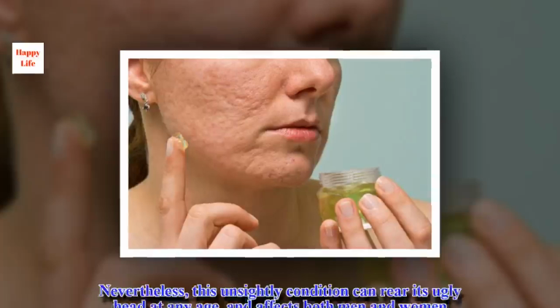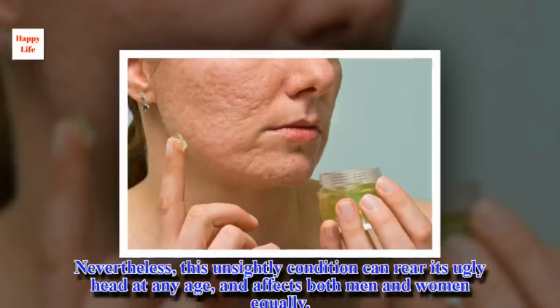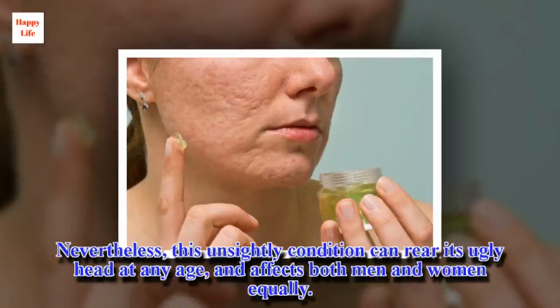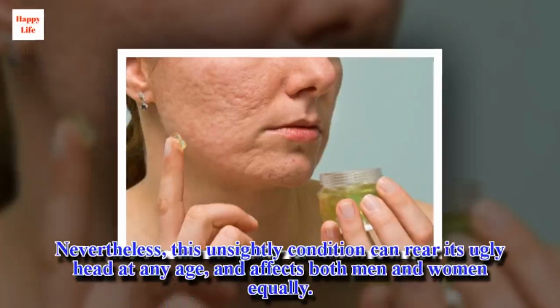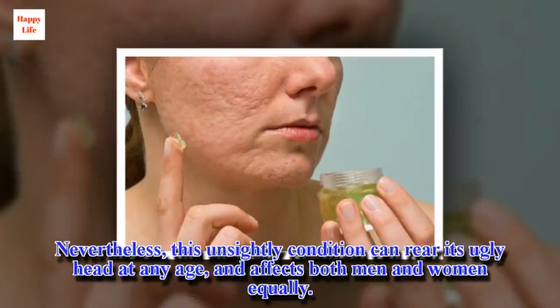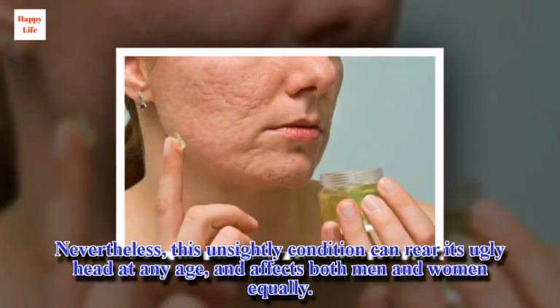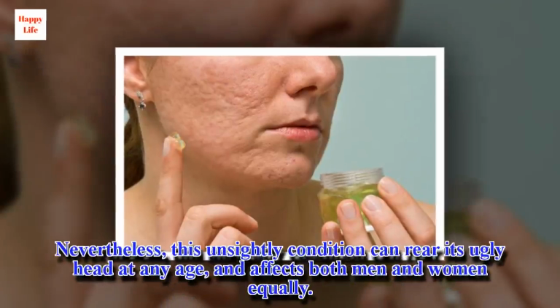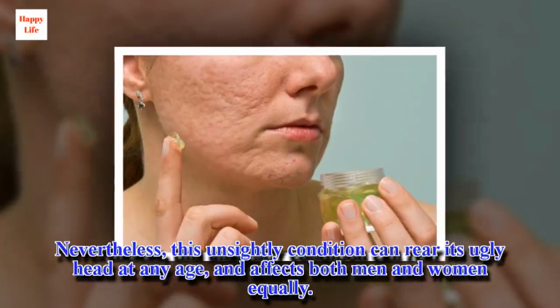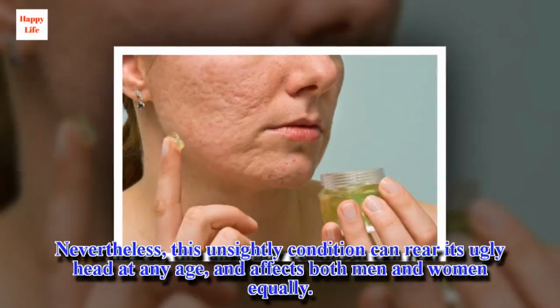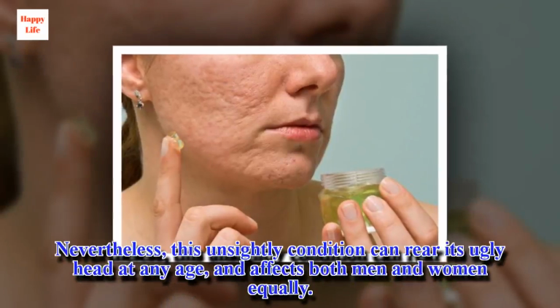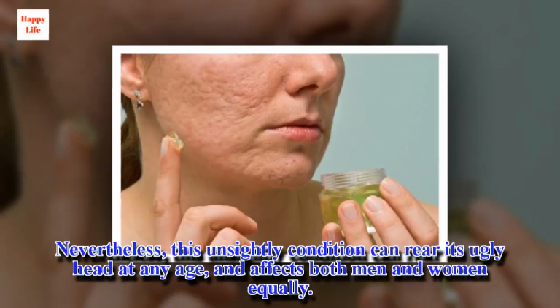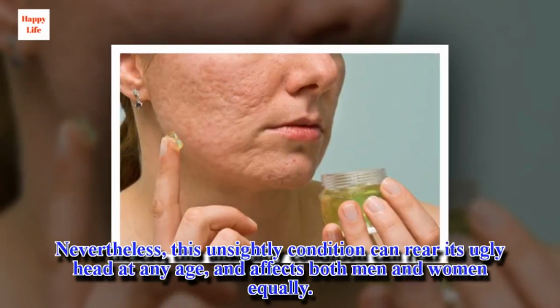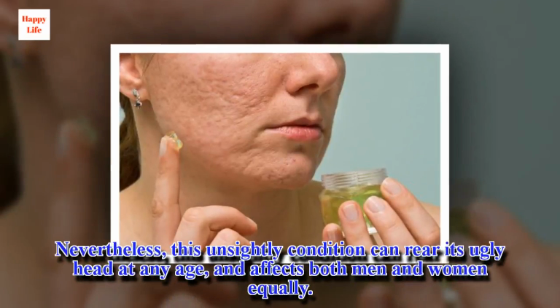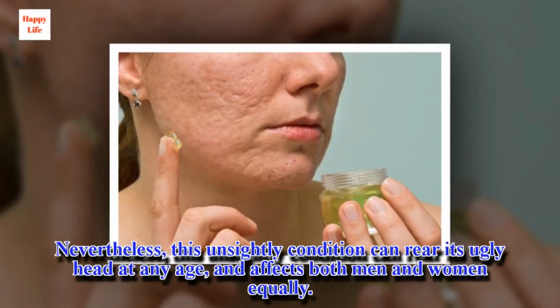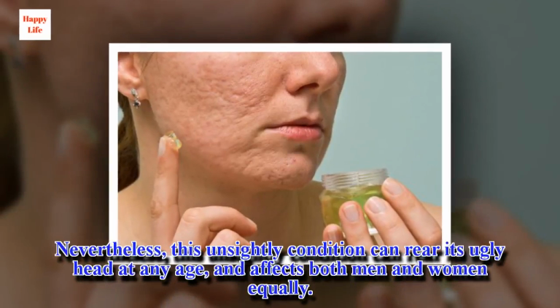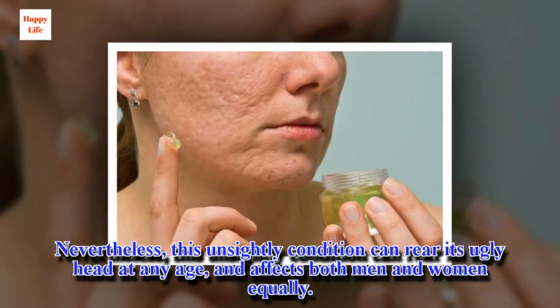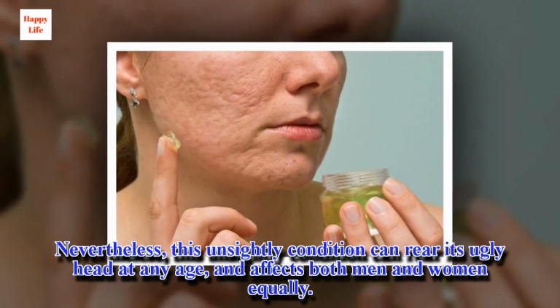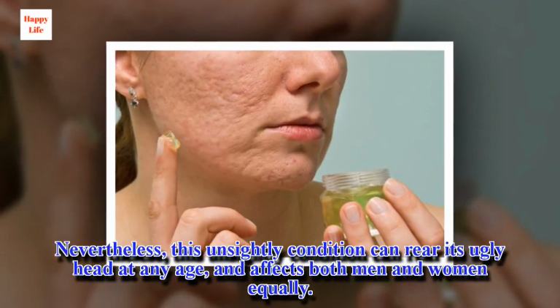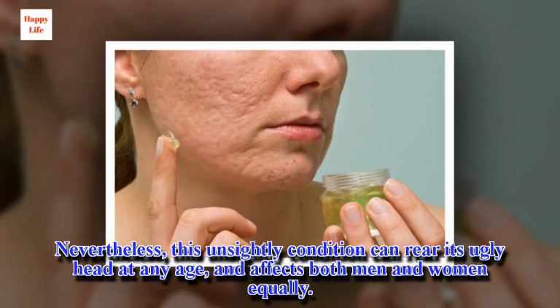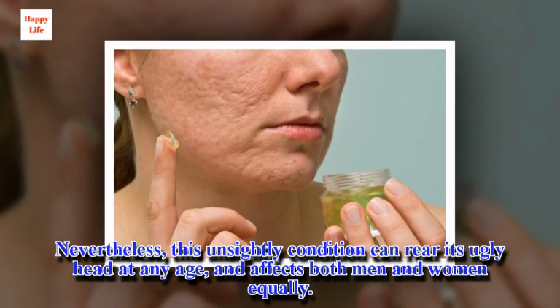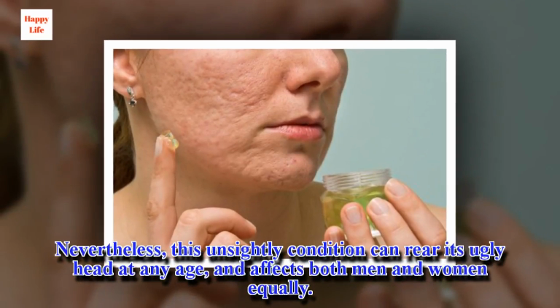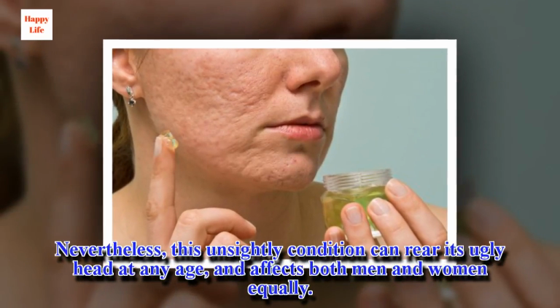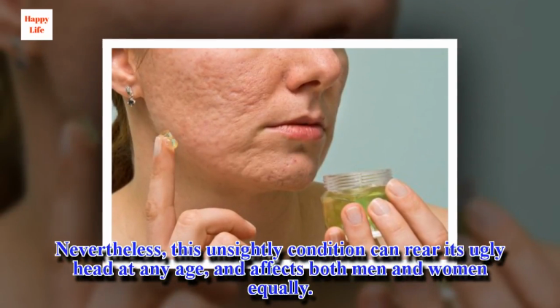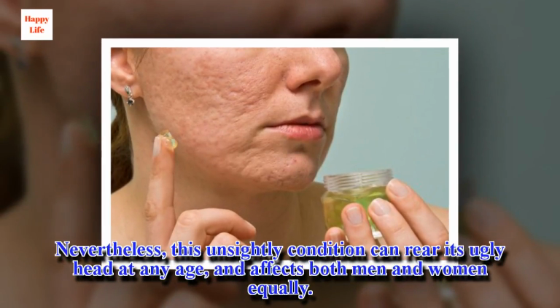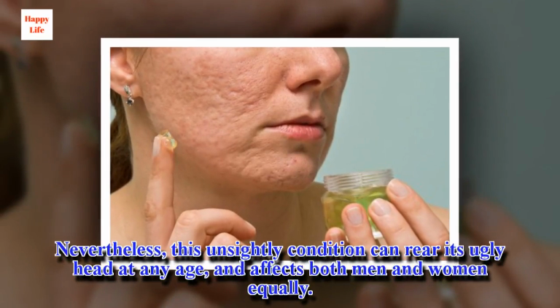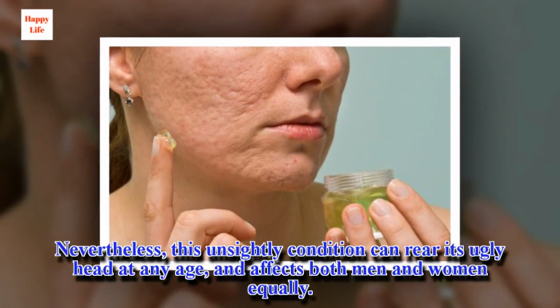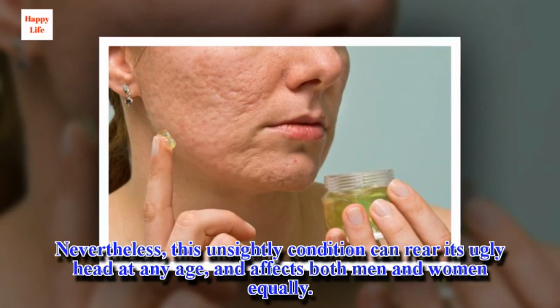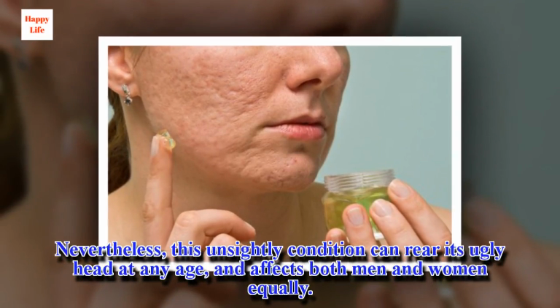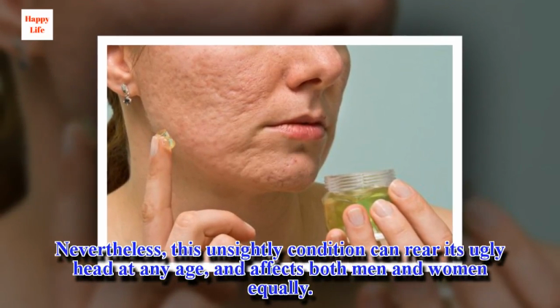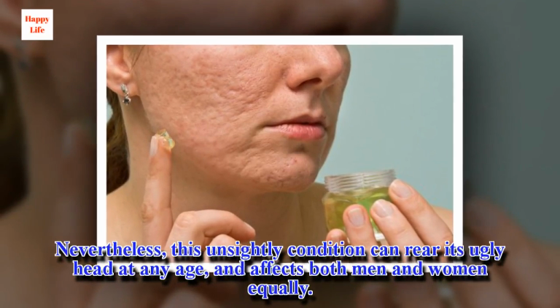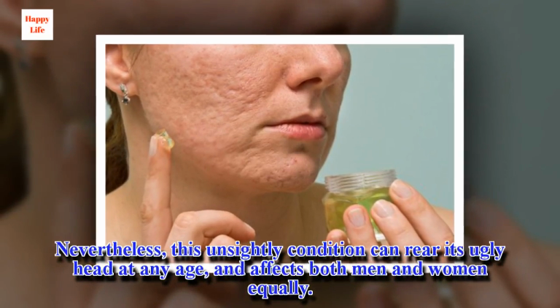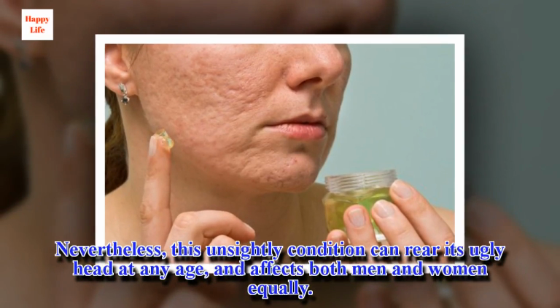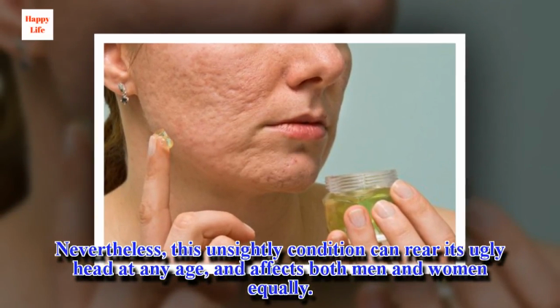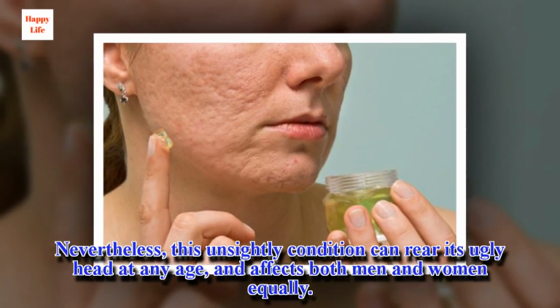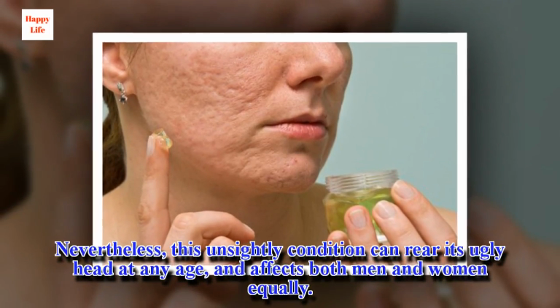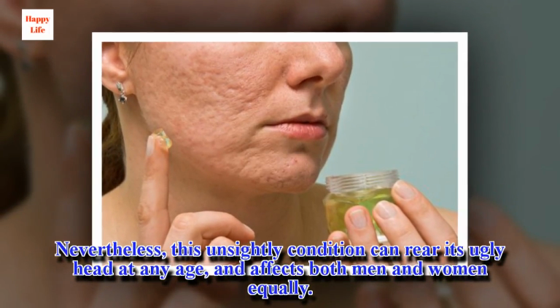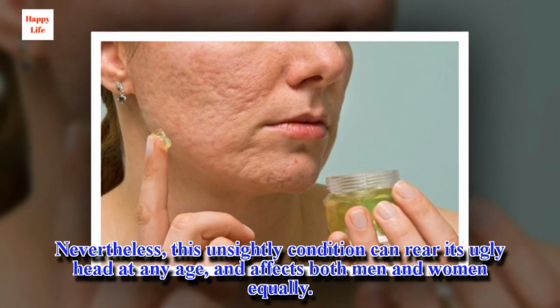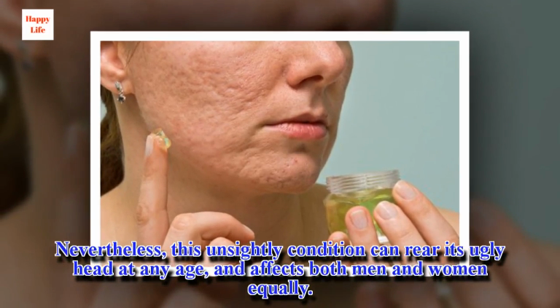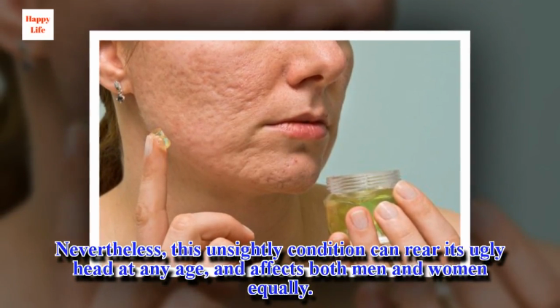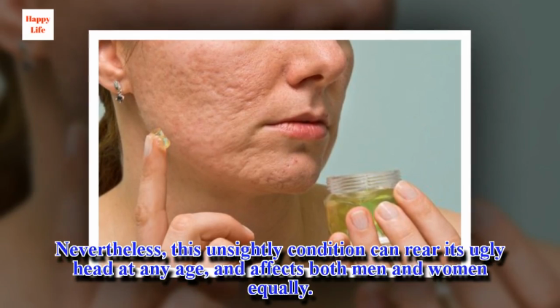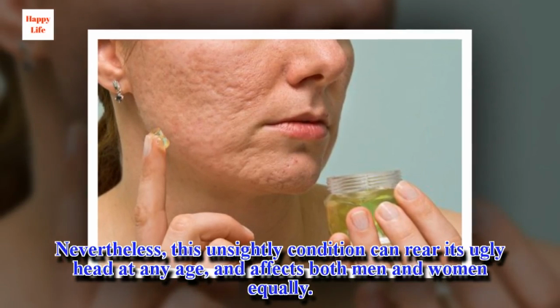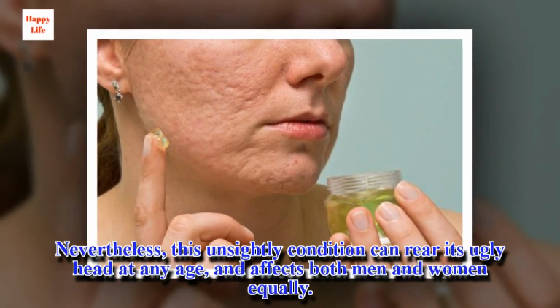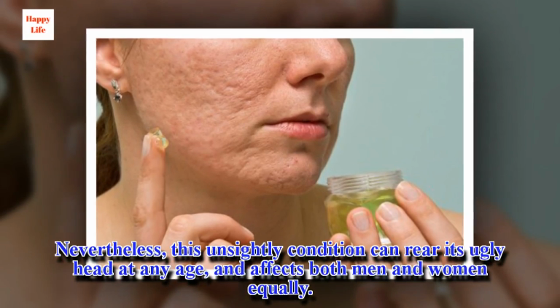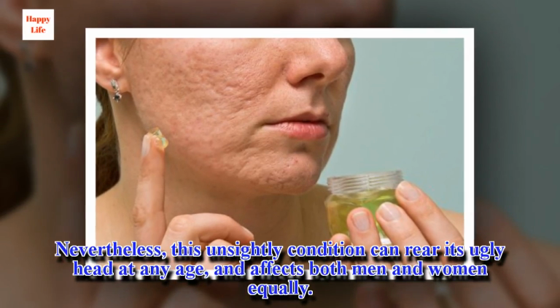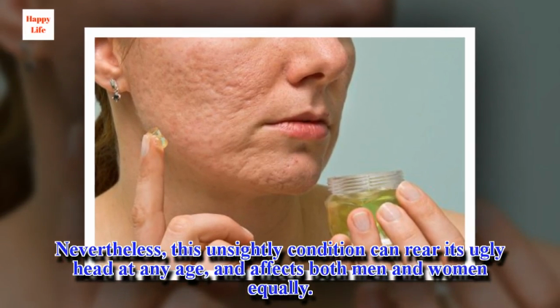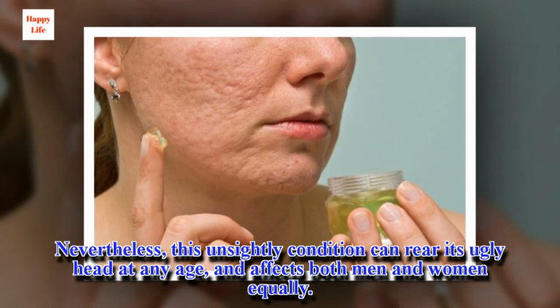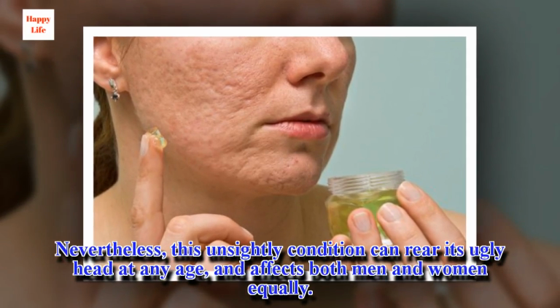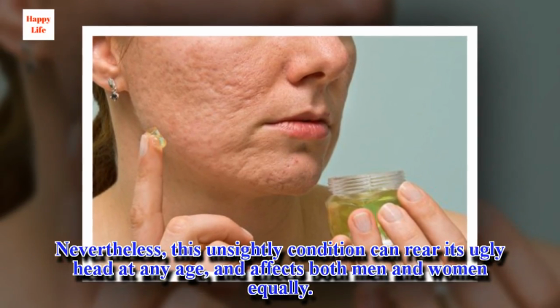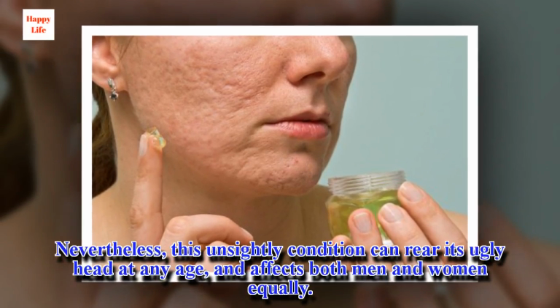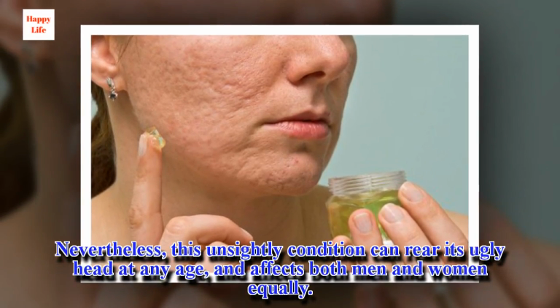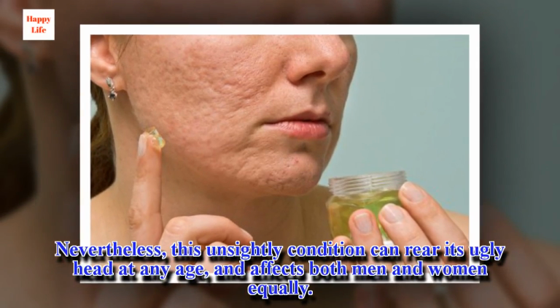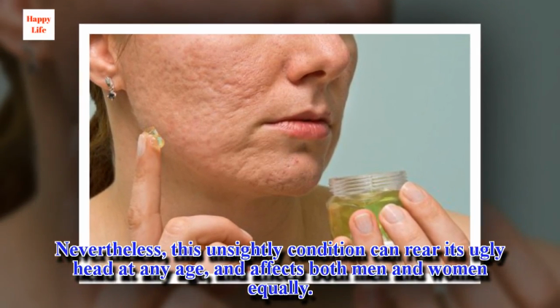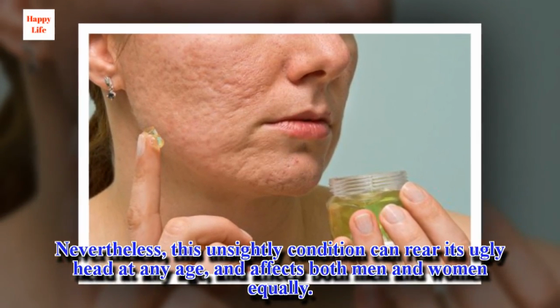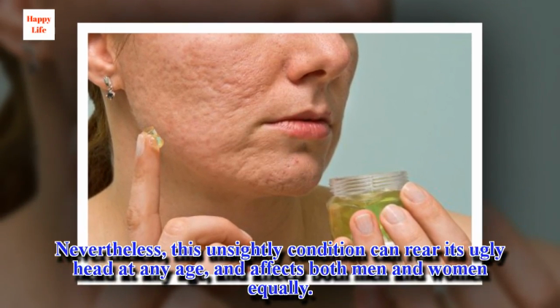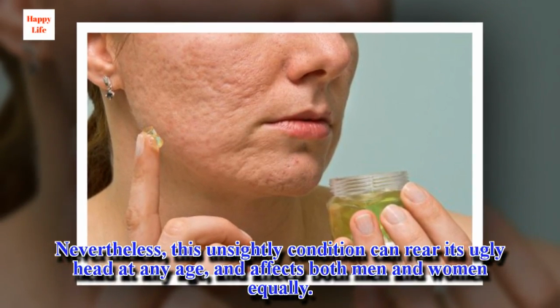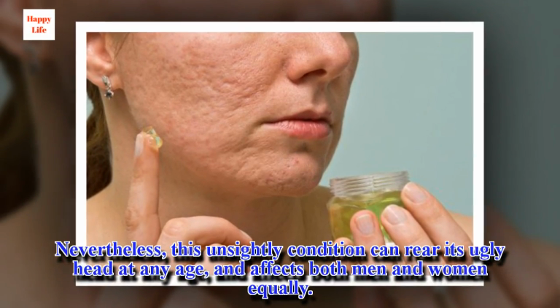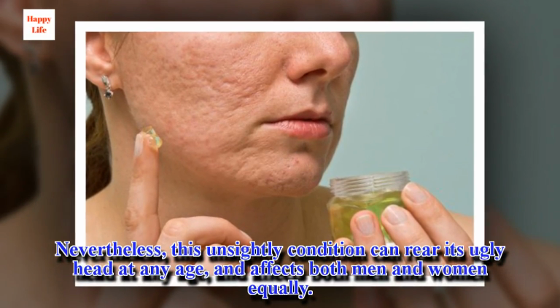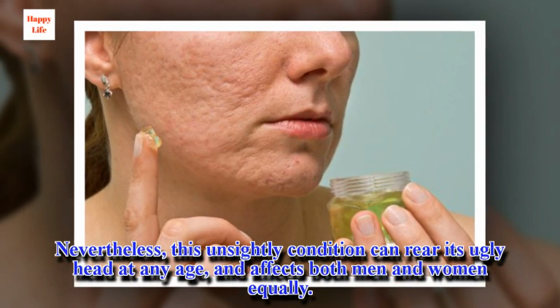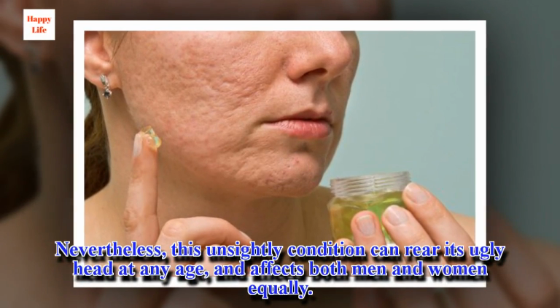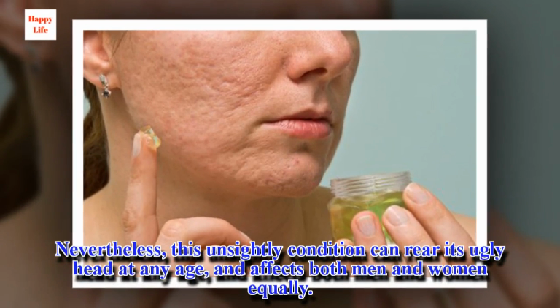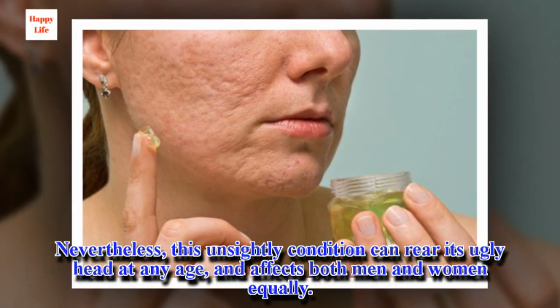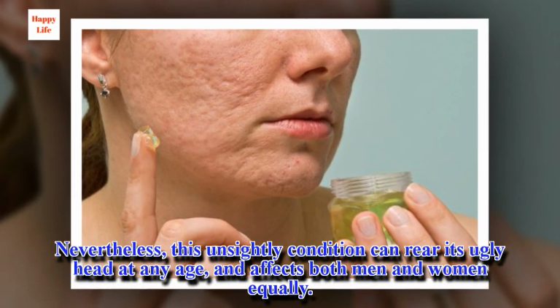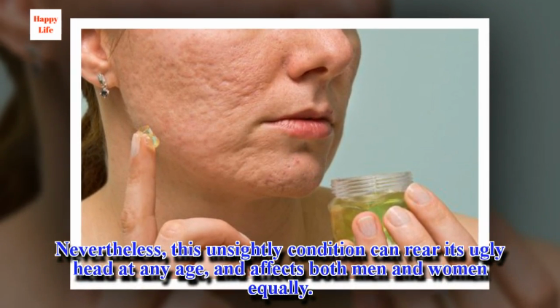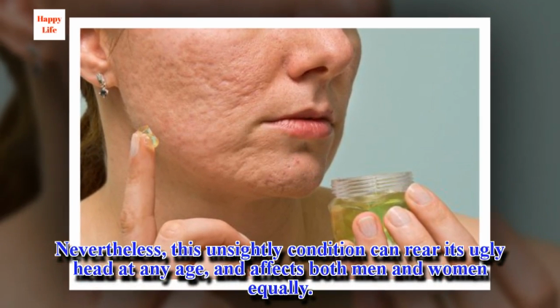Nevertheless, this unsightly condition can rear its ugly head at any age, and affects both men and women equally.